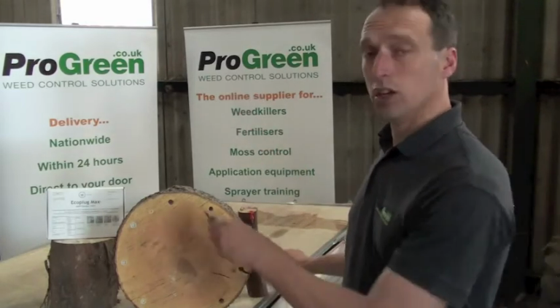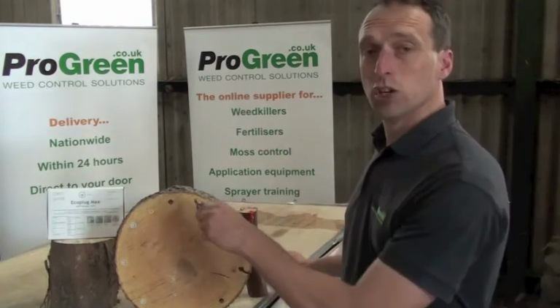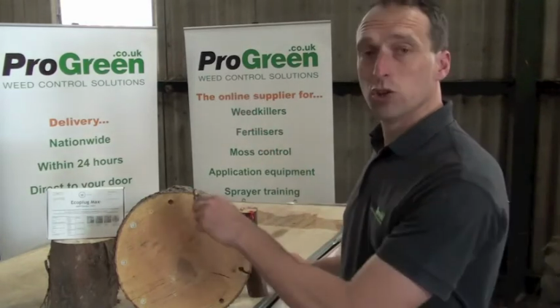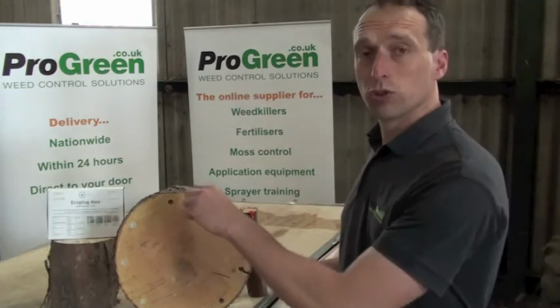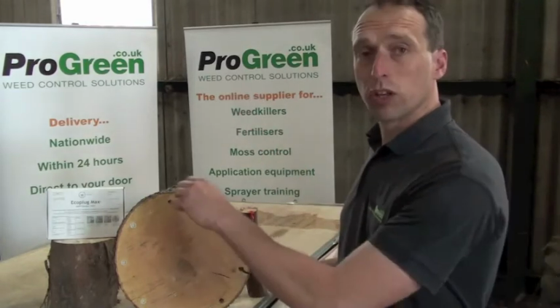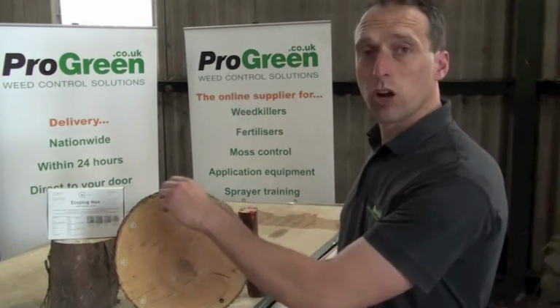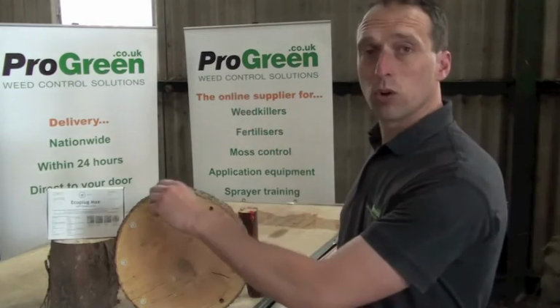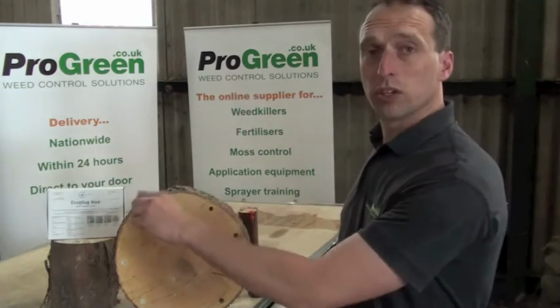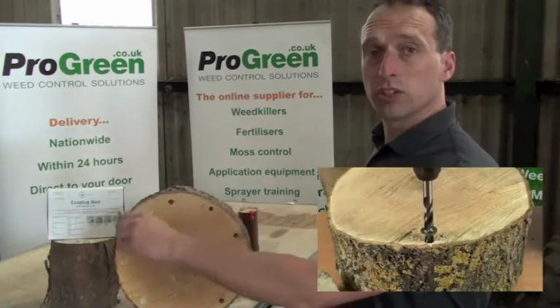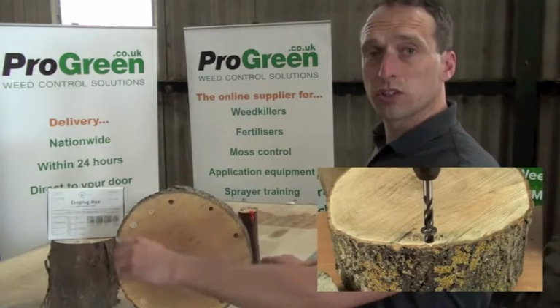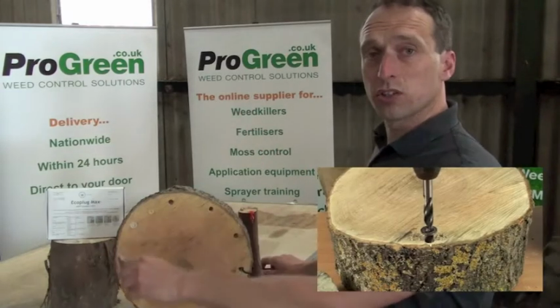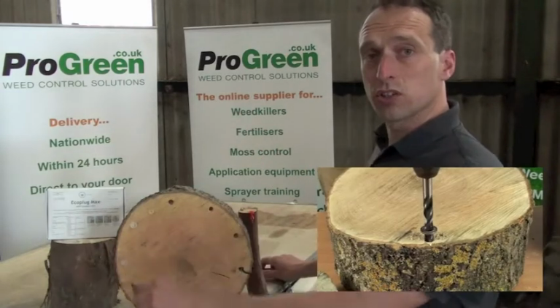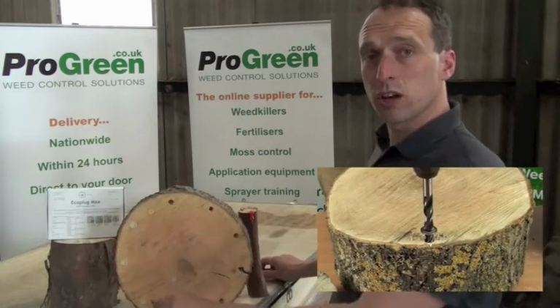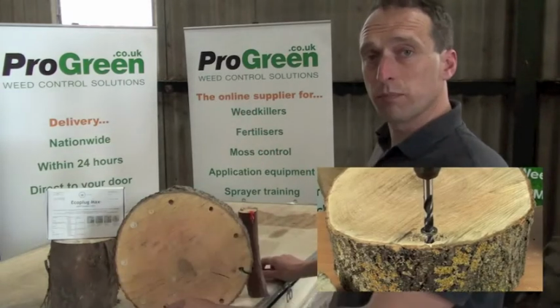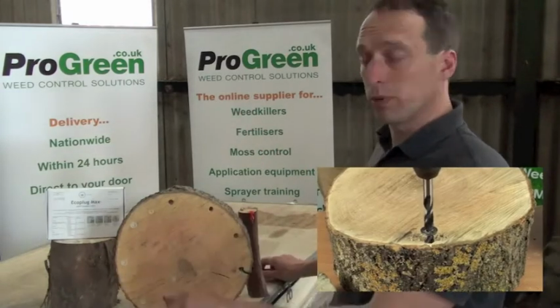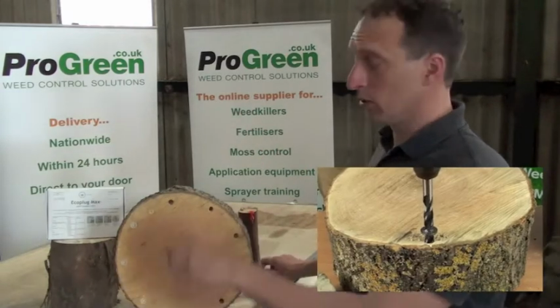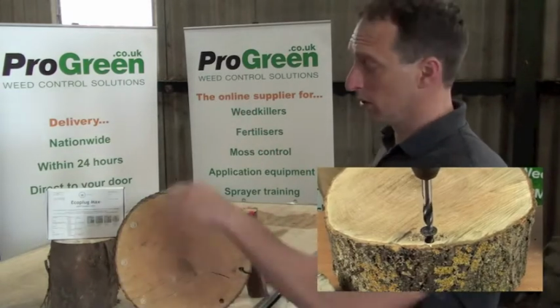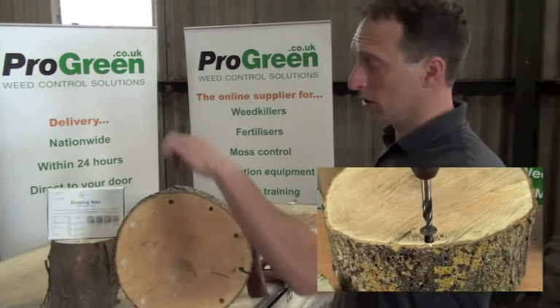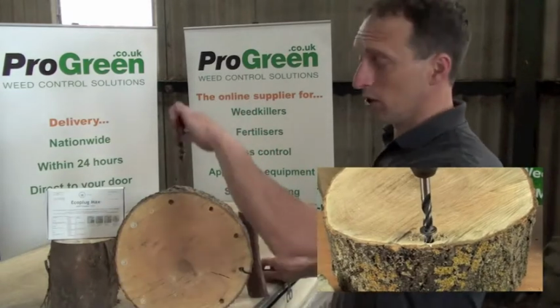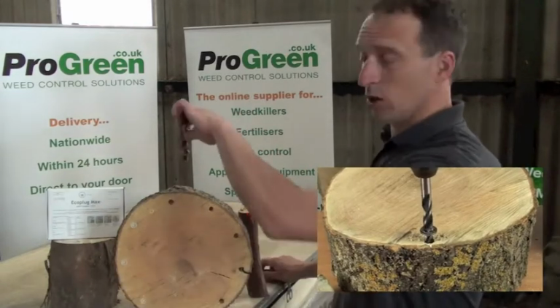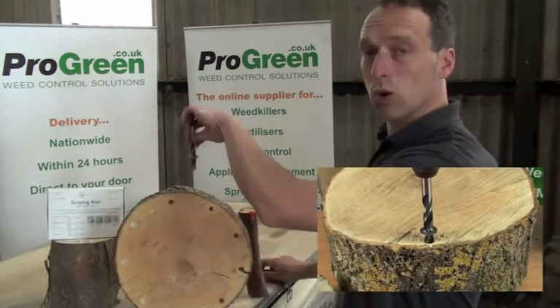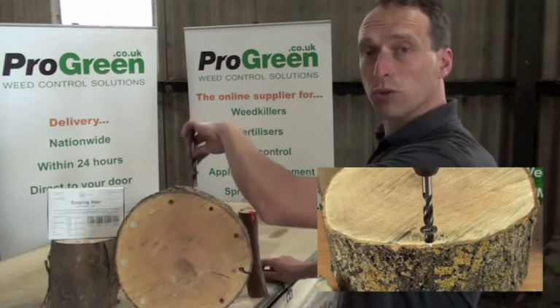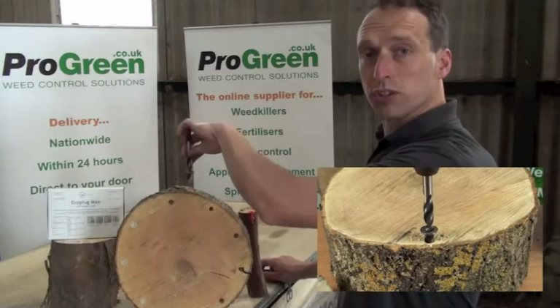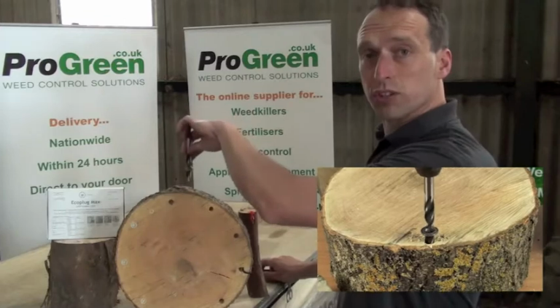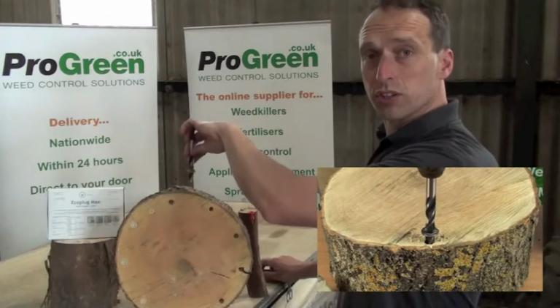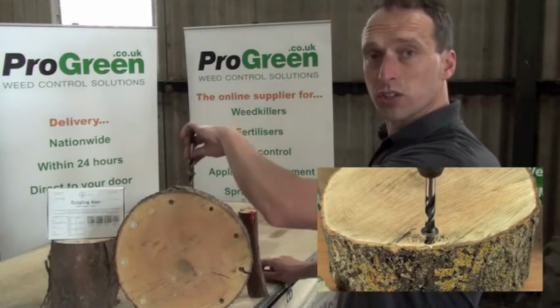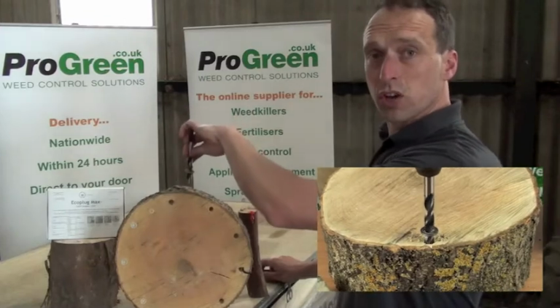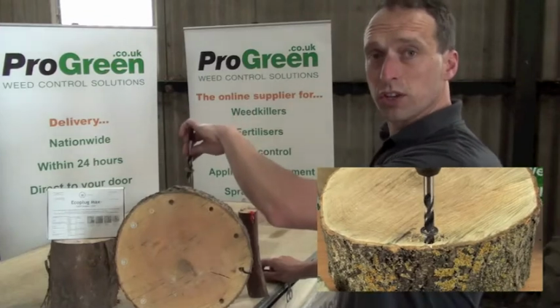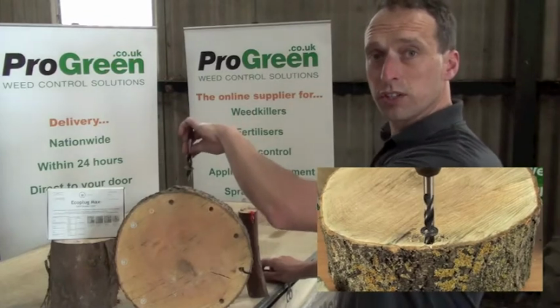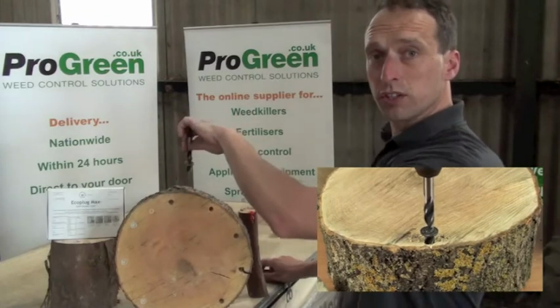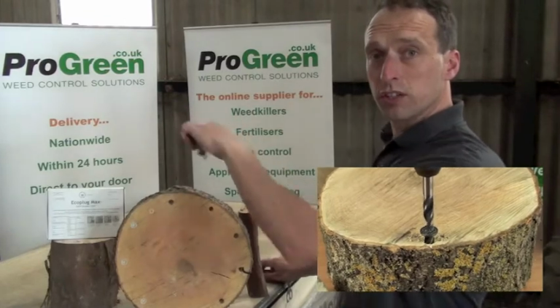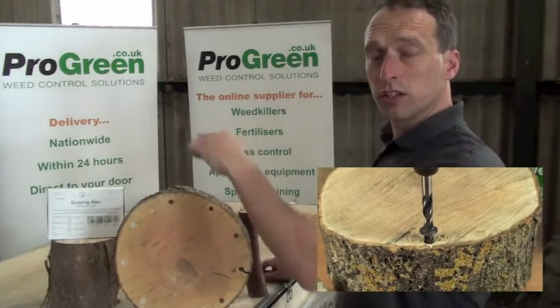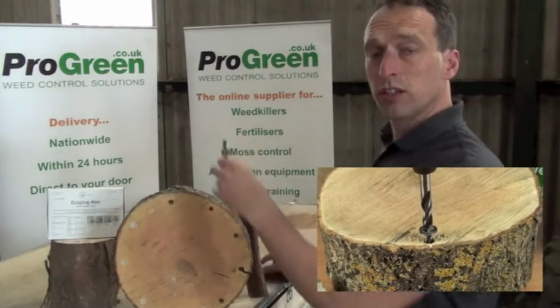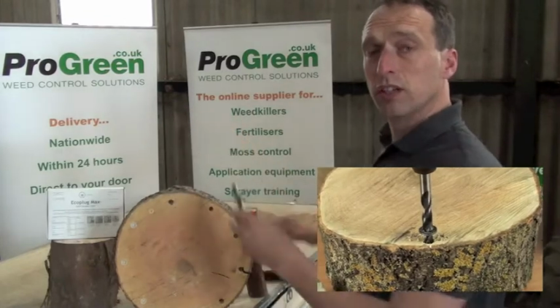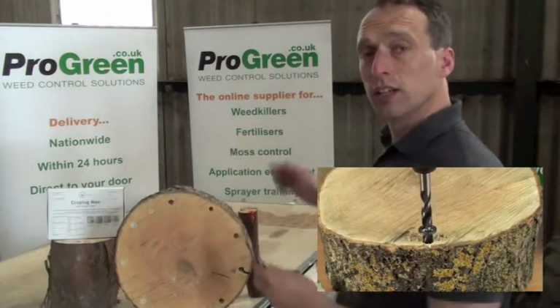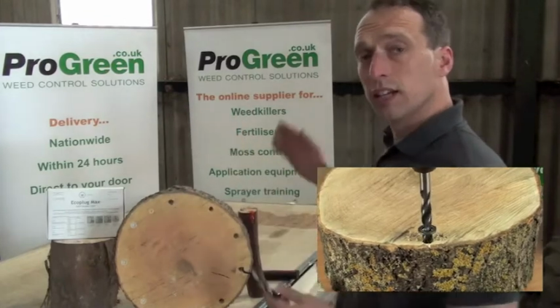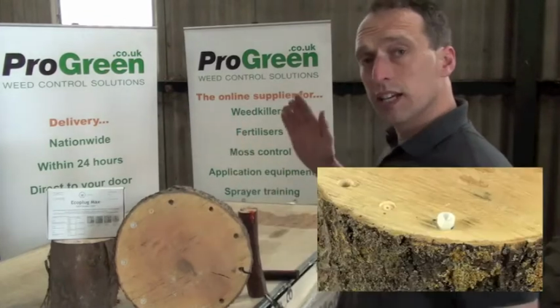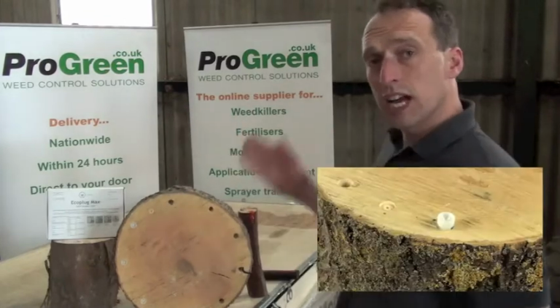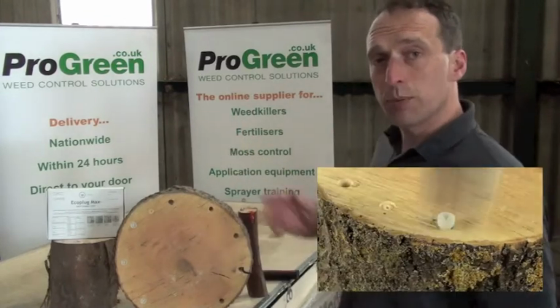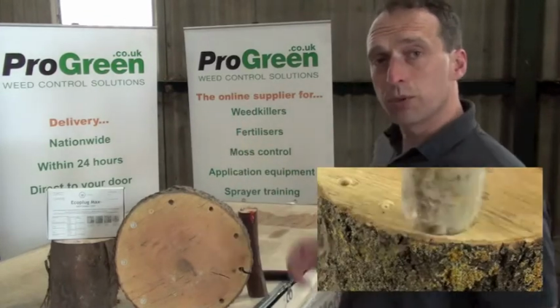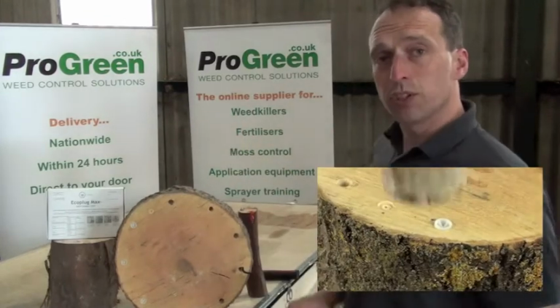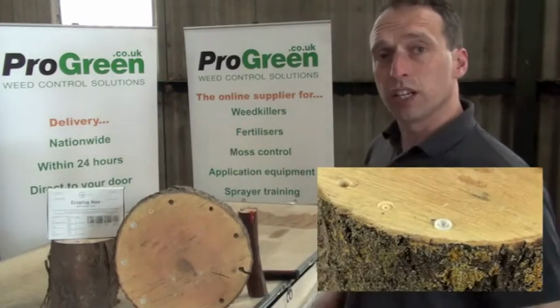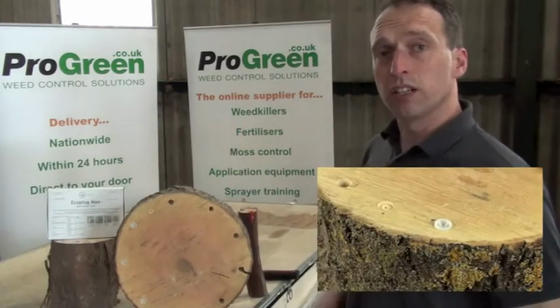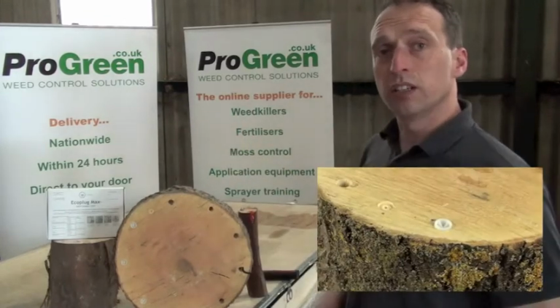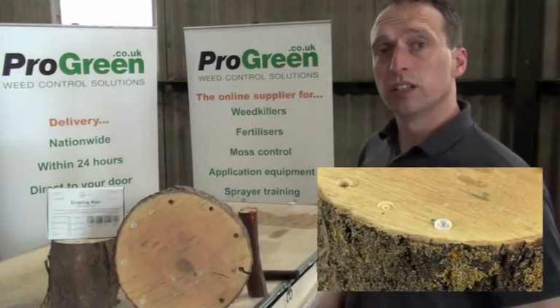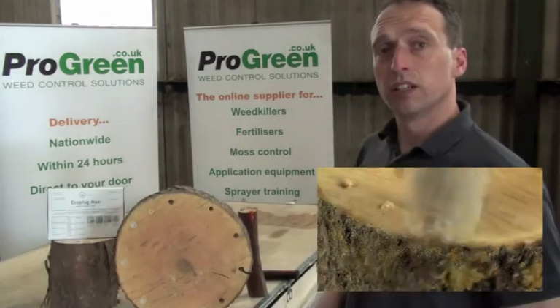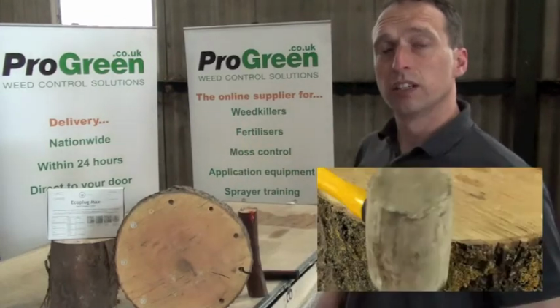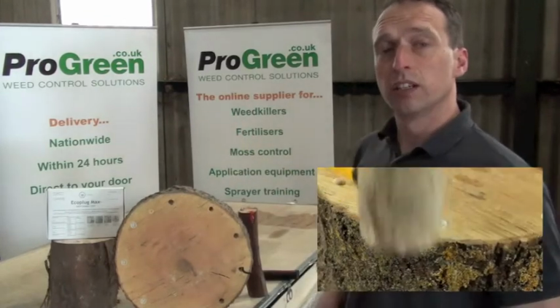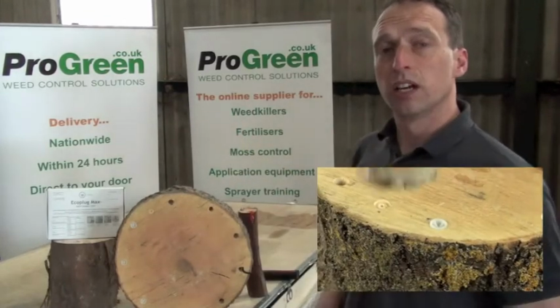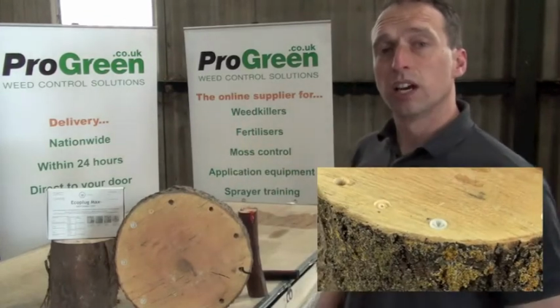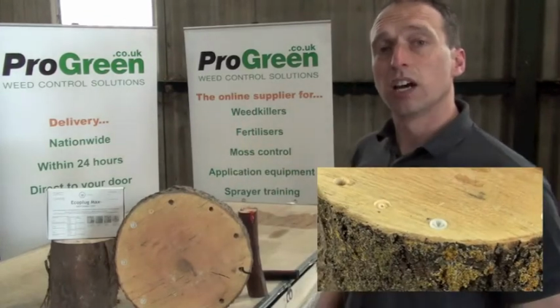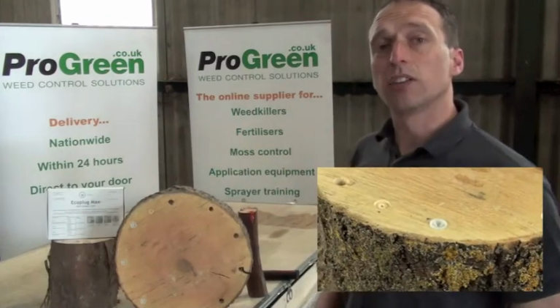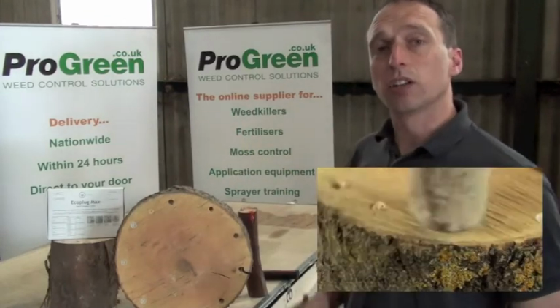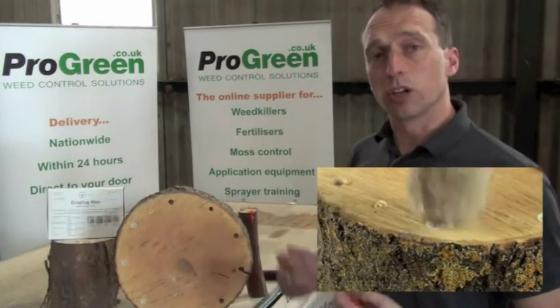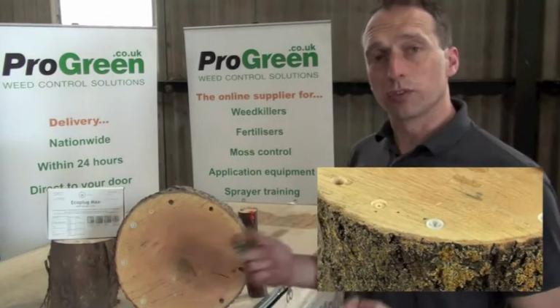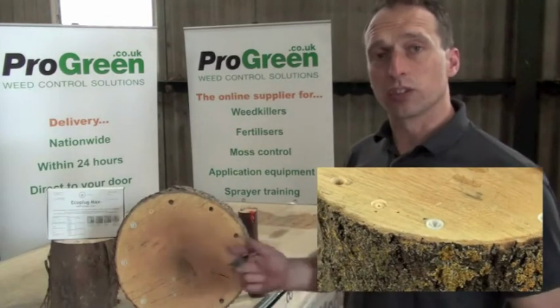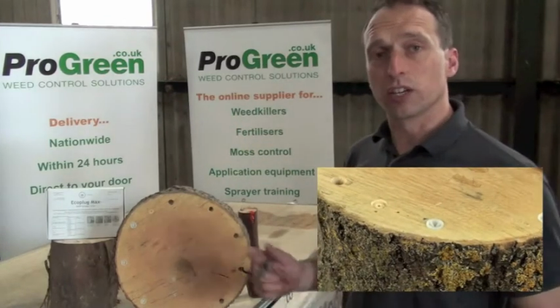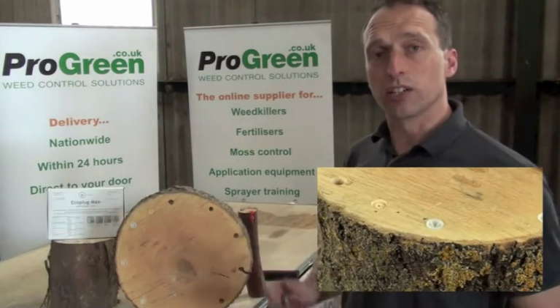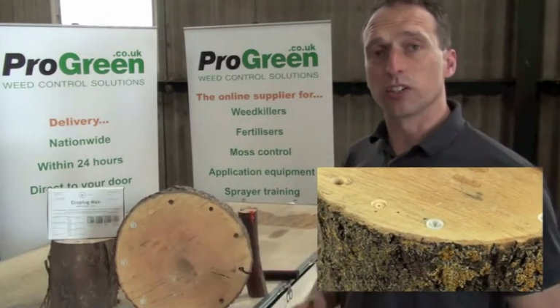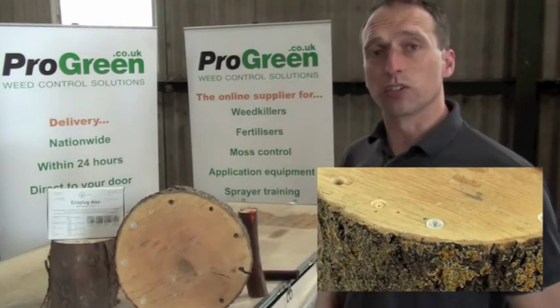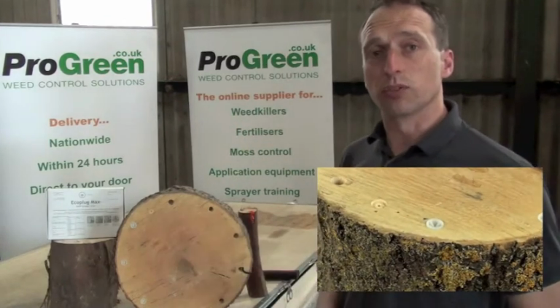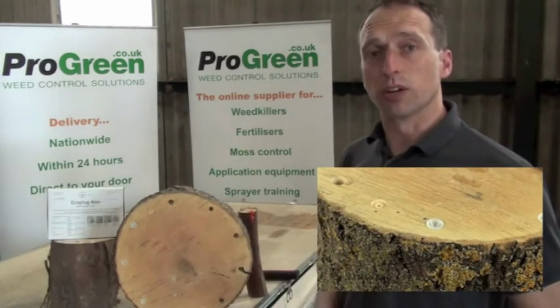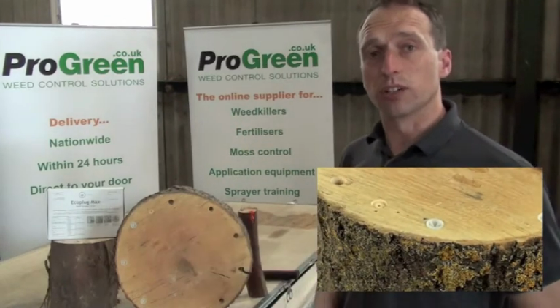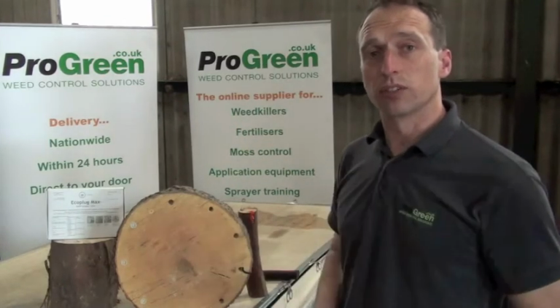Drill a hole into the stump or into the side, hammer it in, and the glyphosate does the rest.